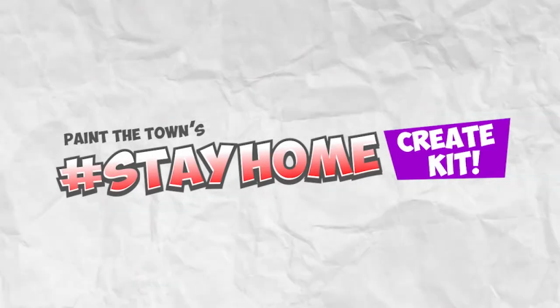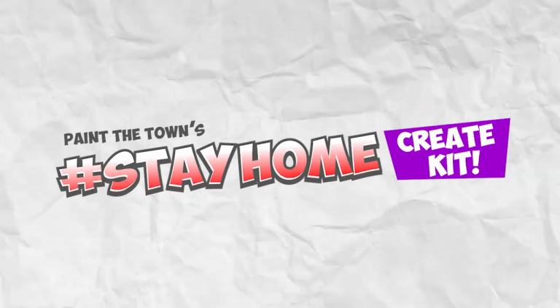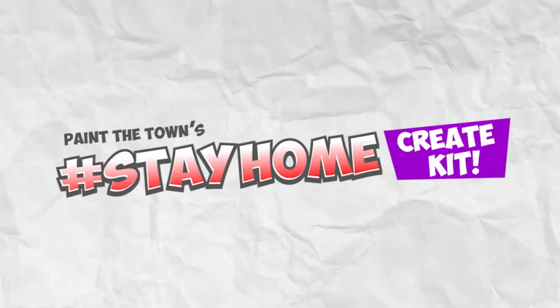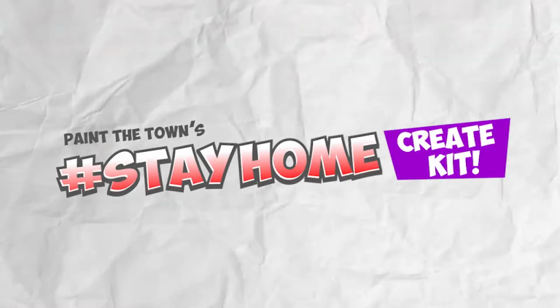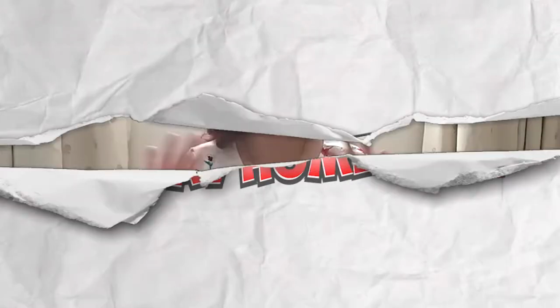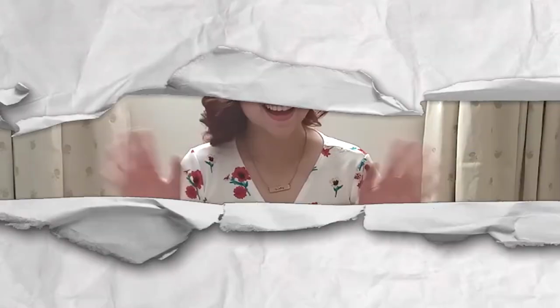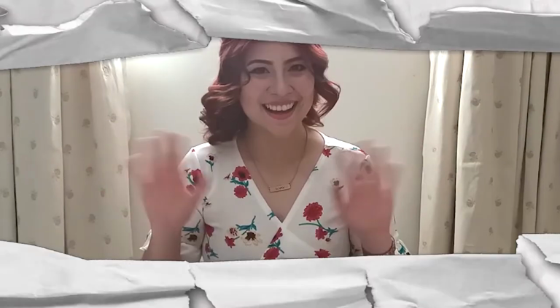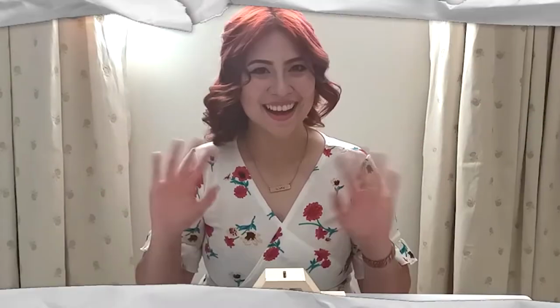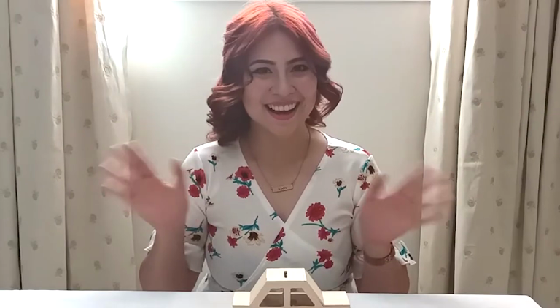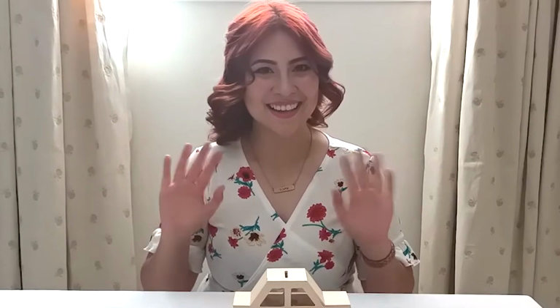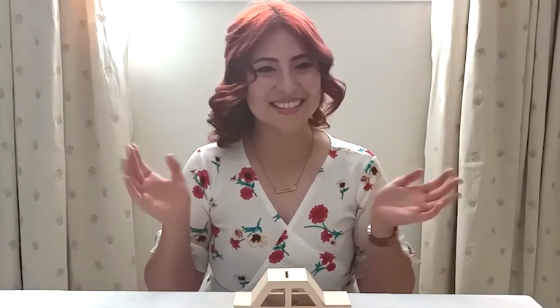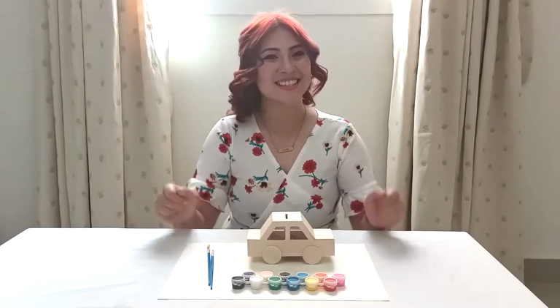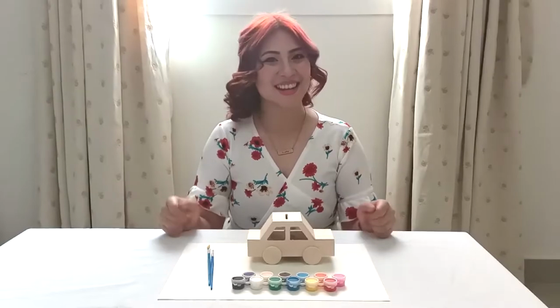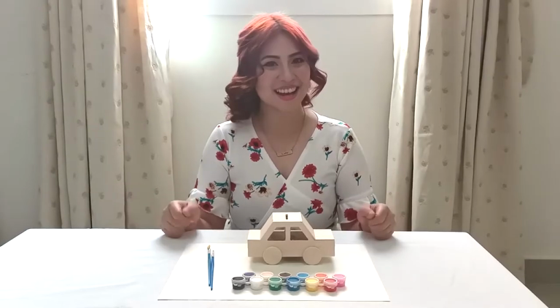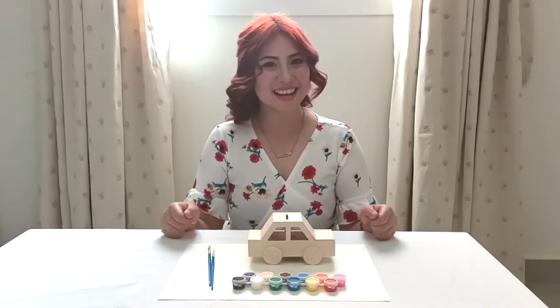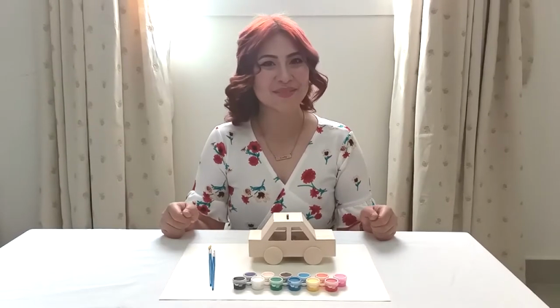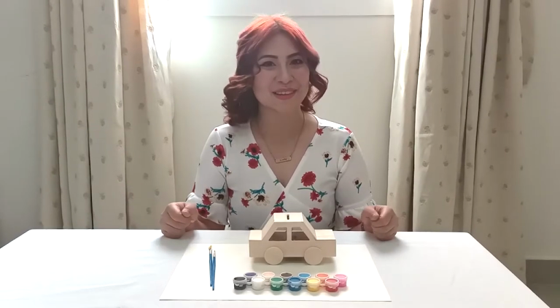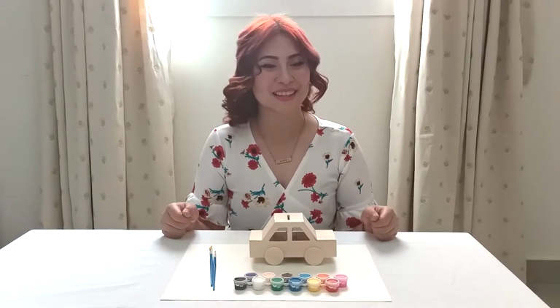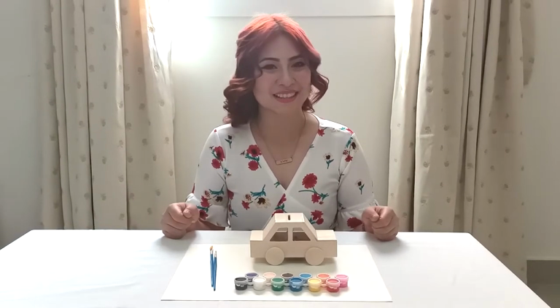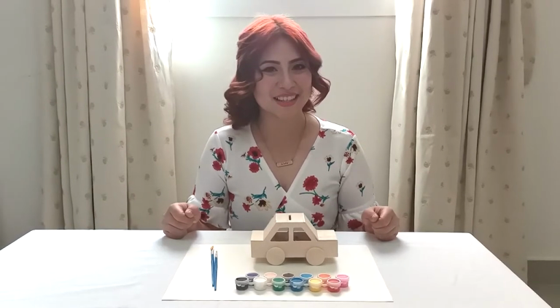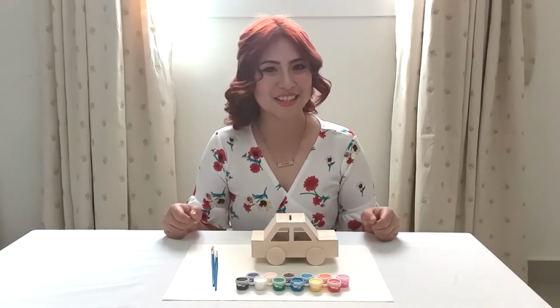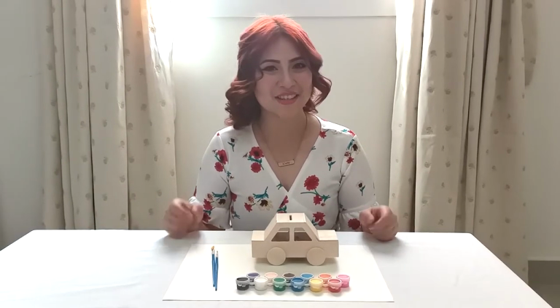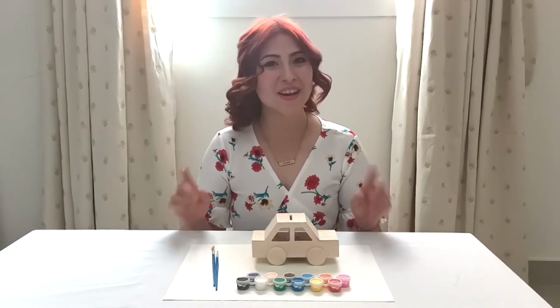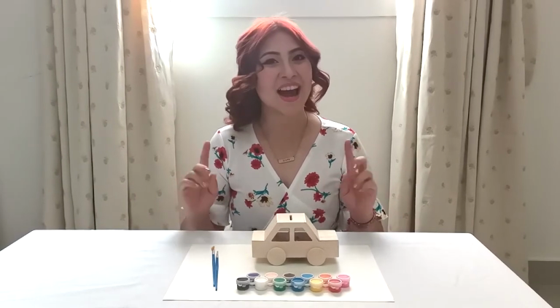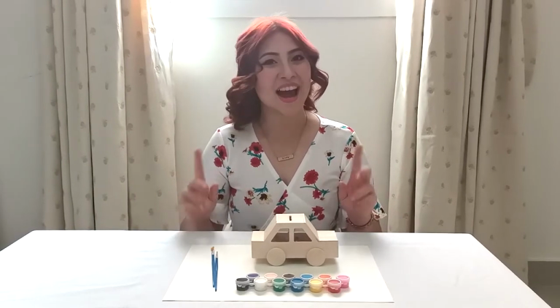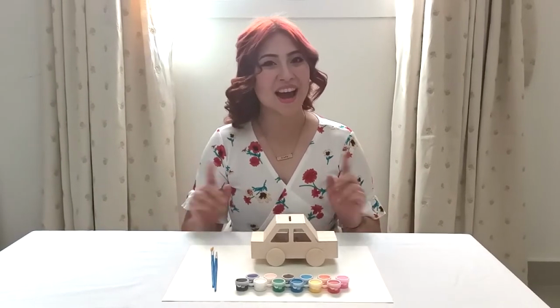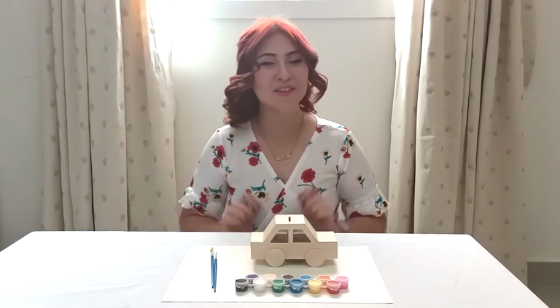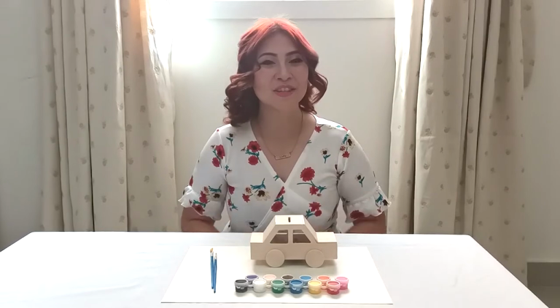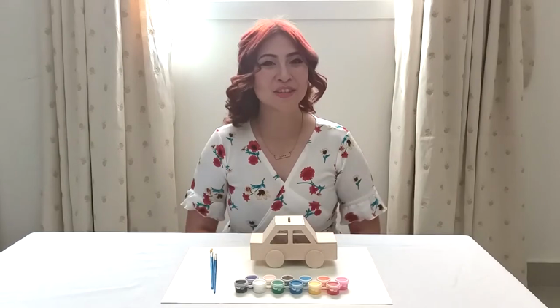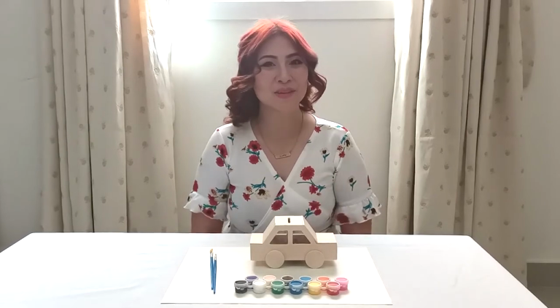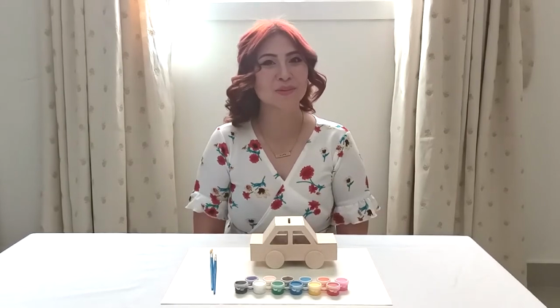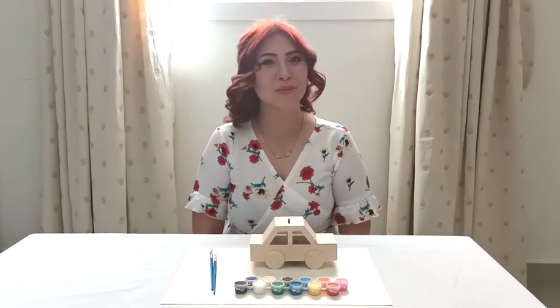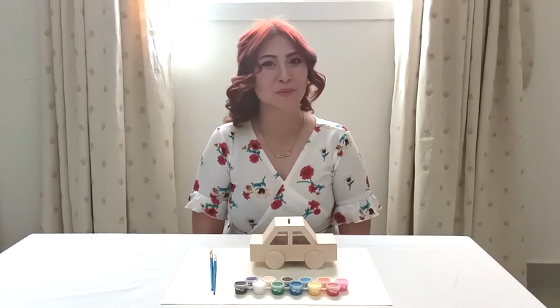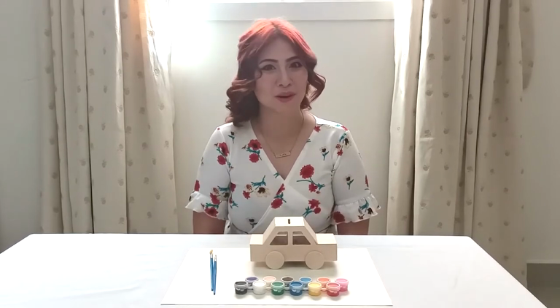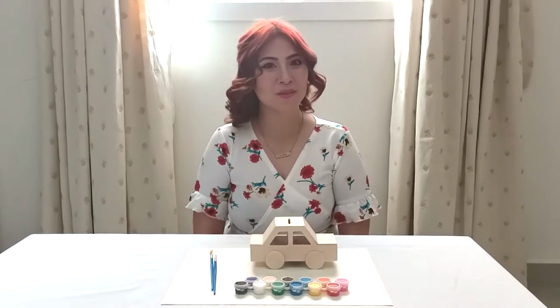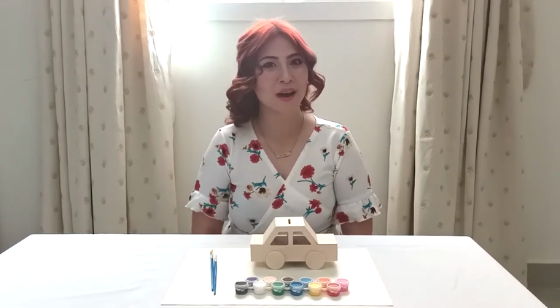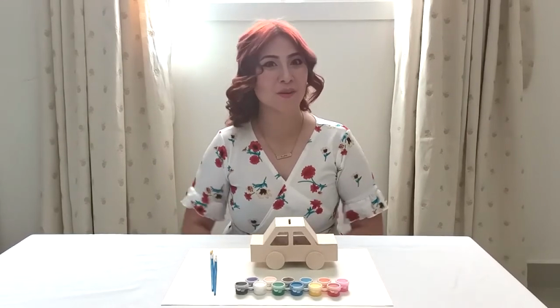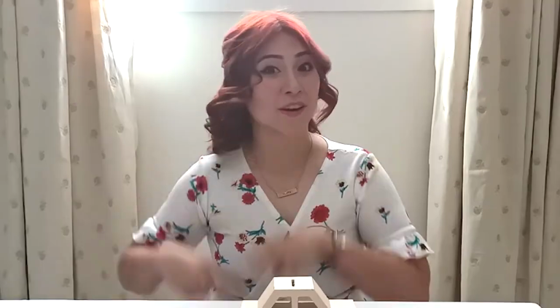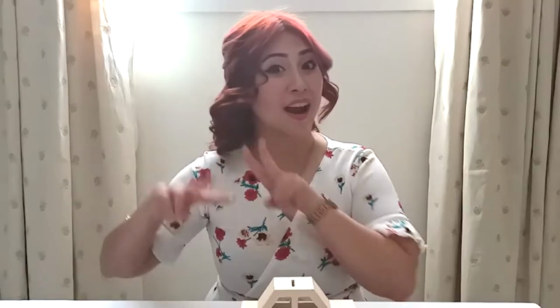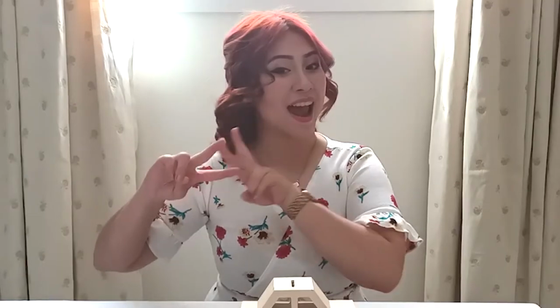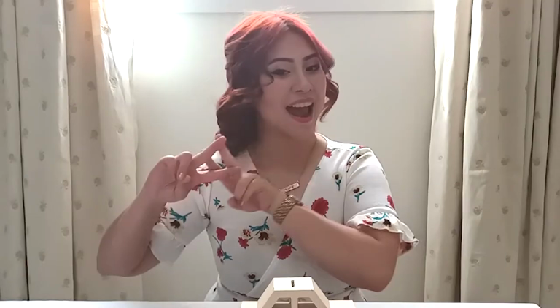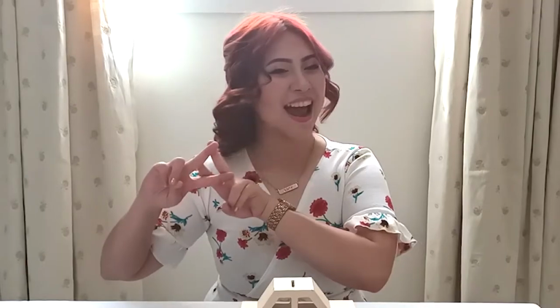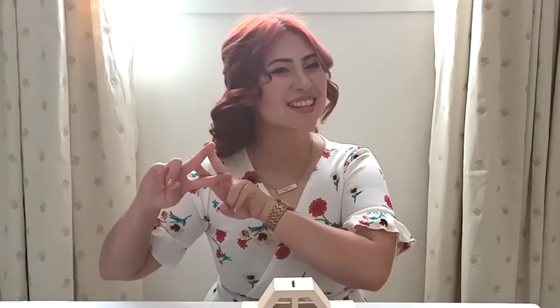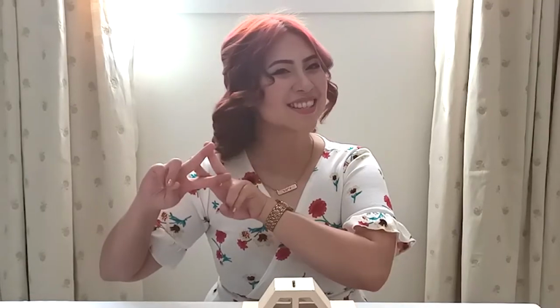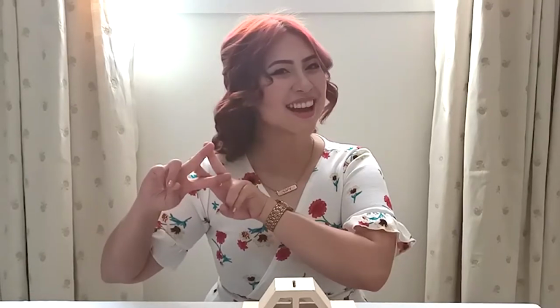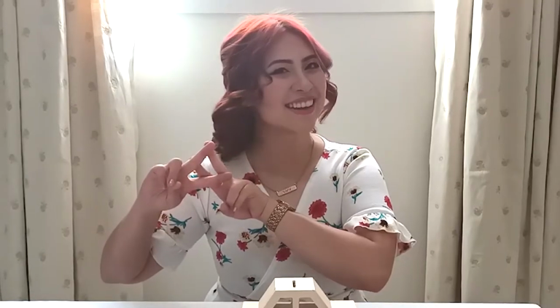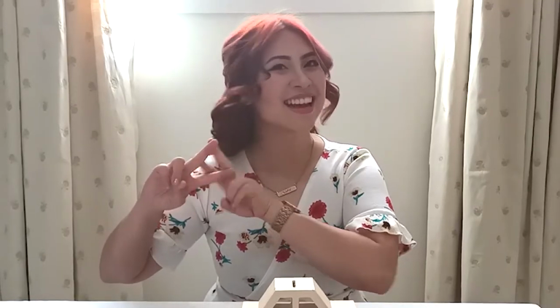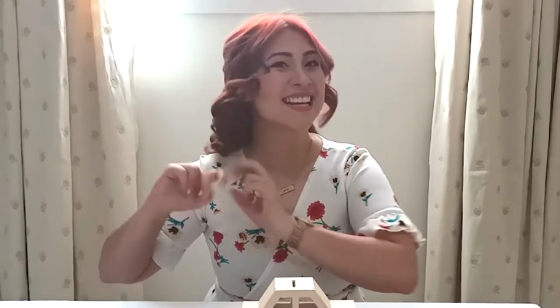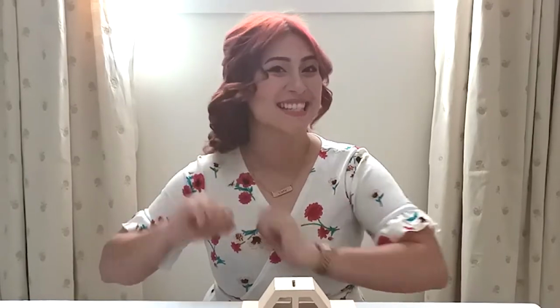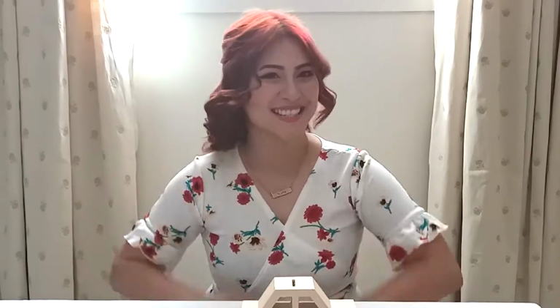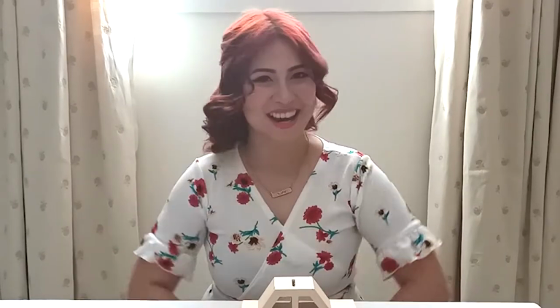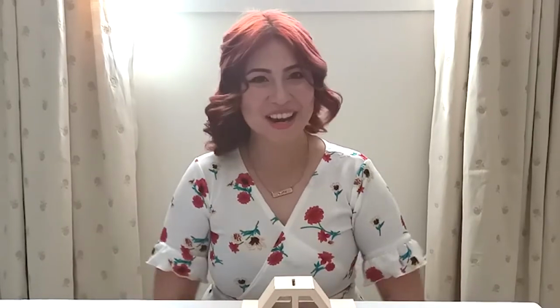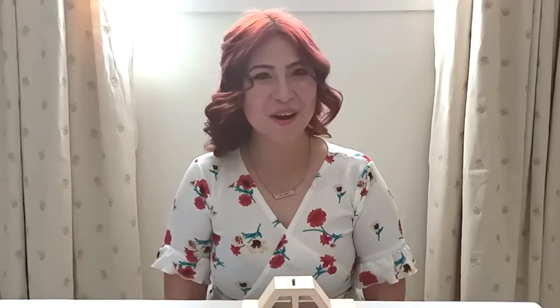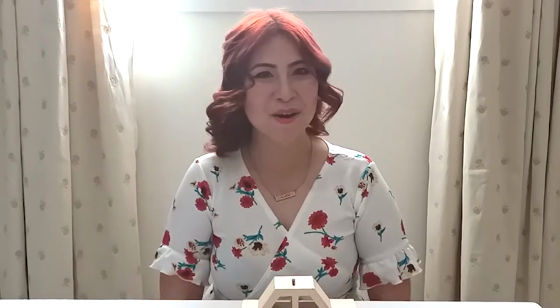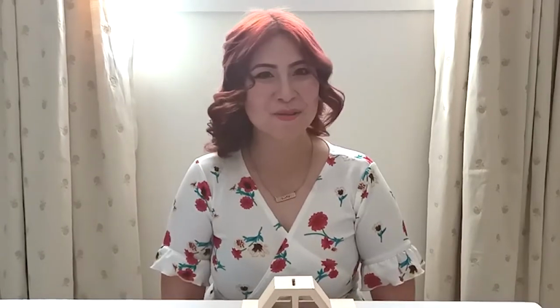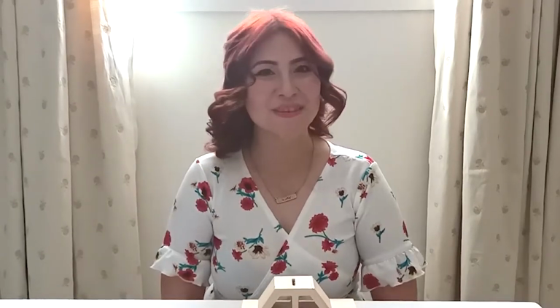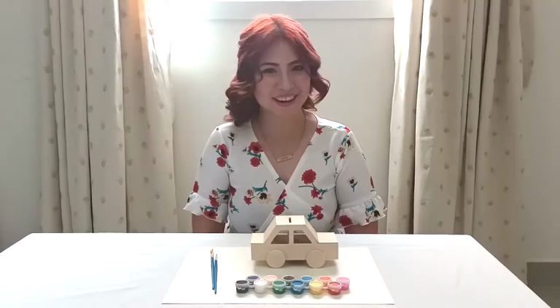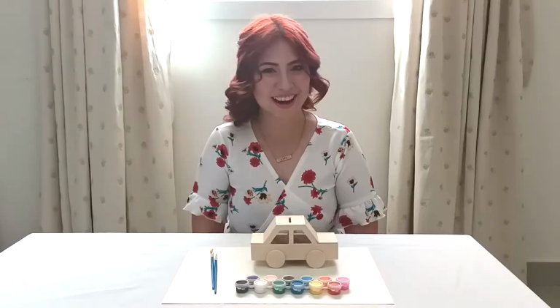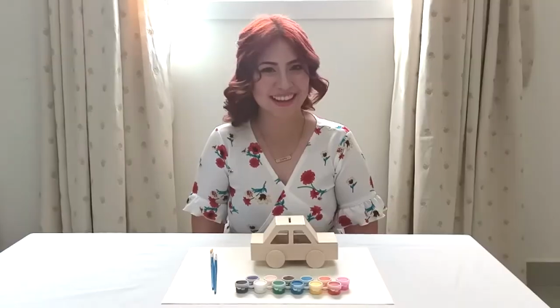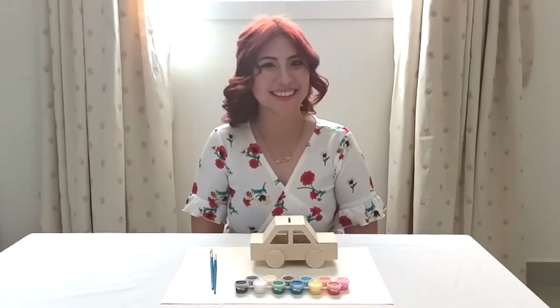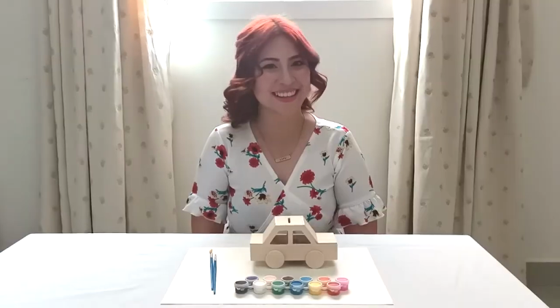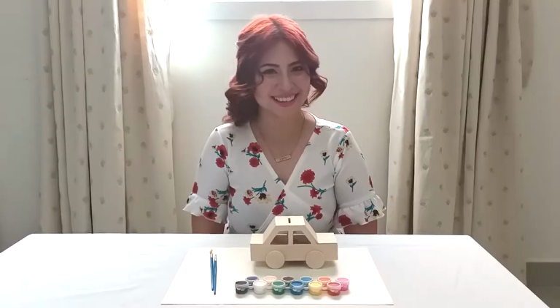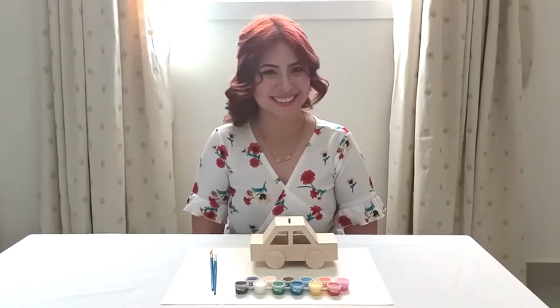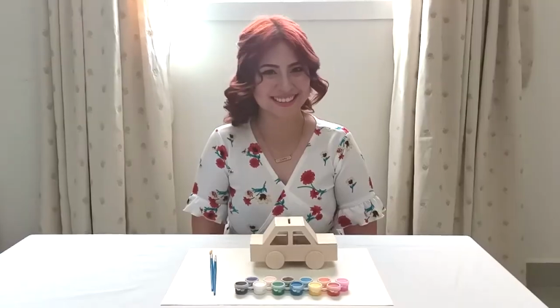Hi guys! Today I'm going to teach you how to use one of our hashtag Stay Home Create kits.